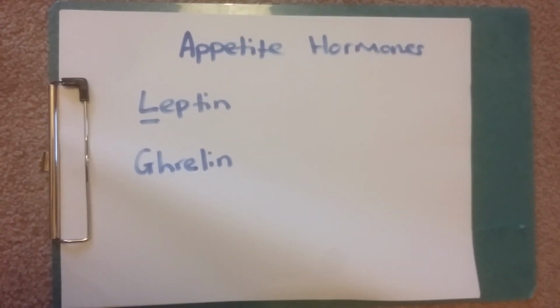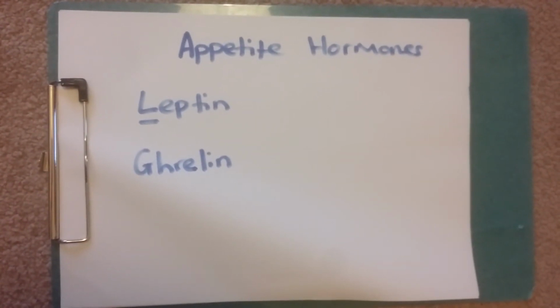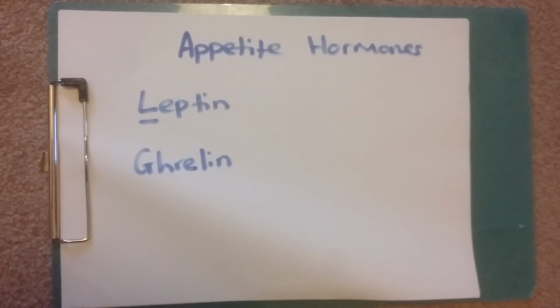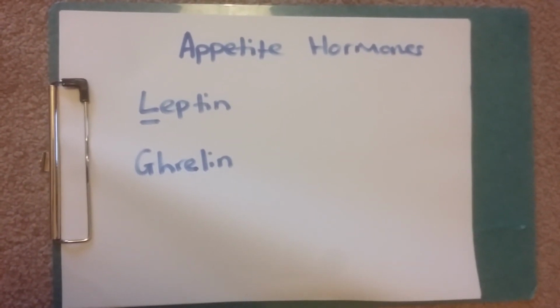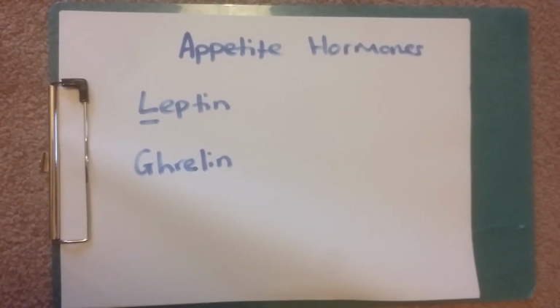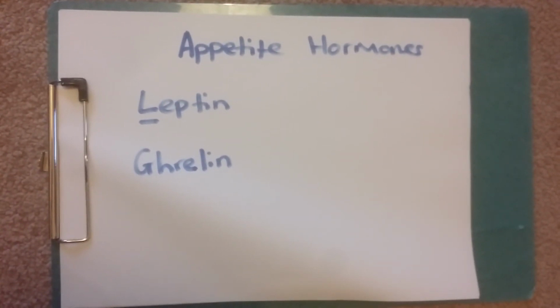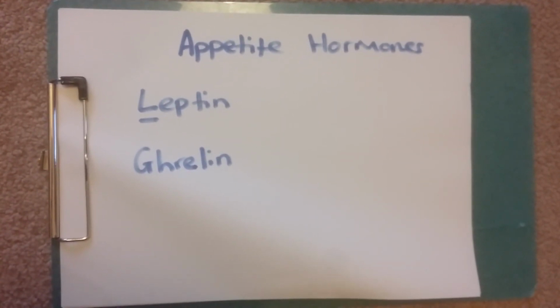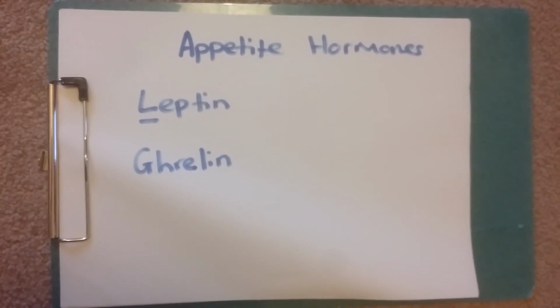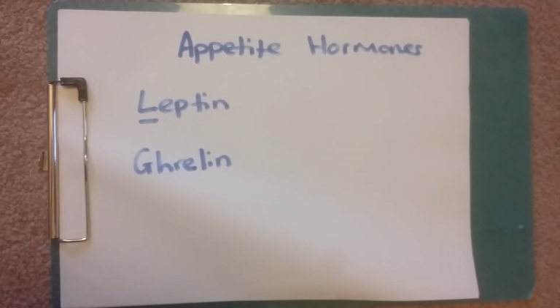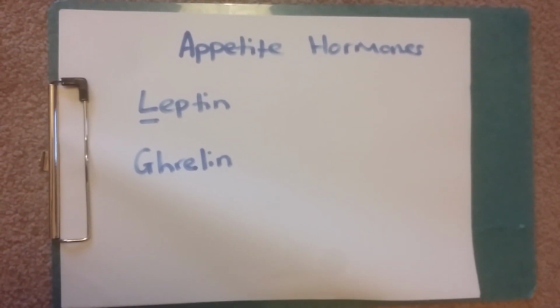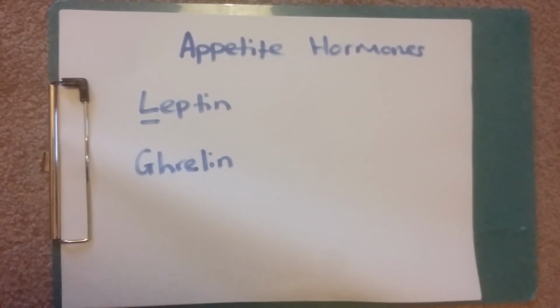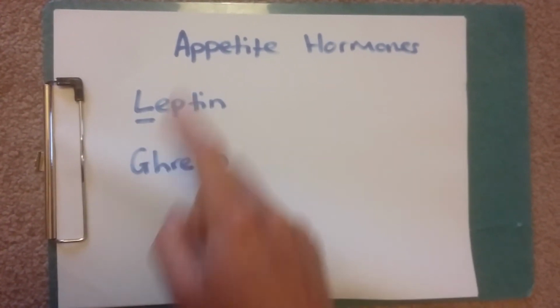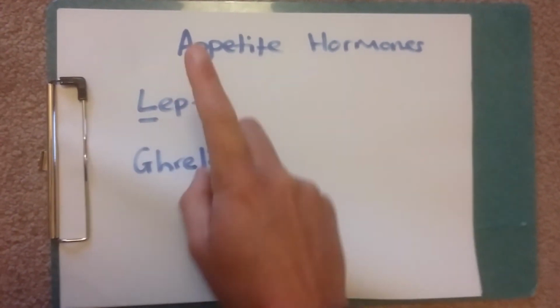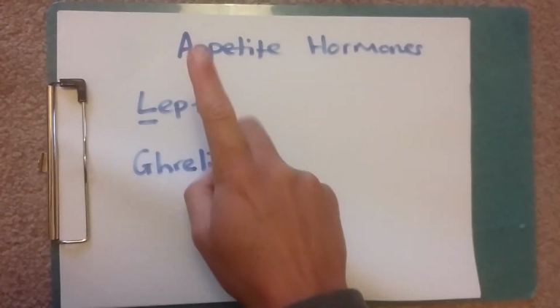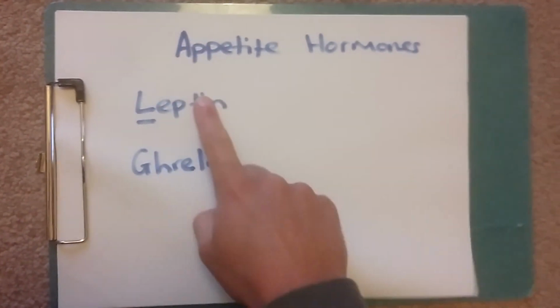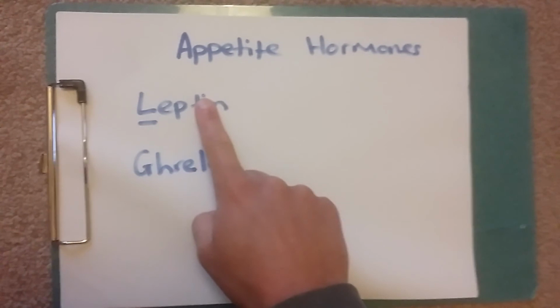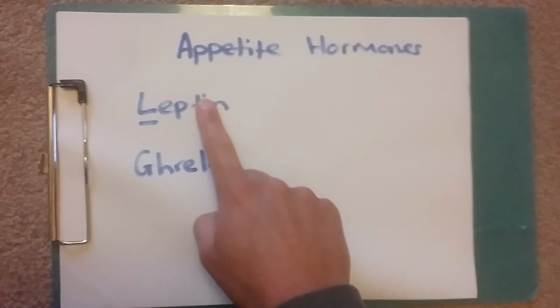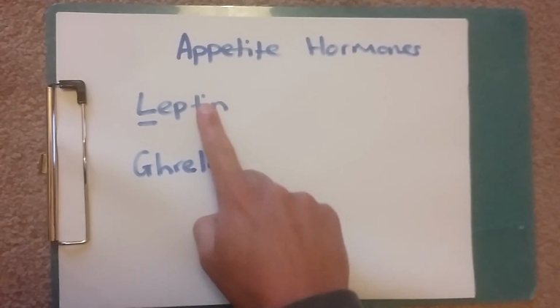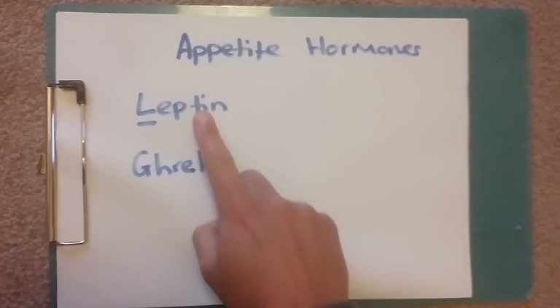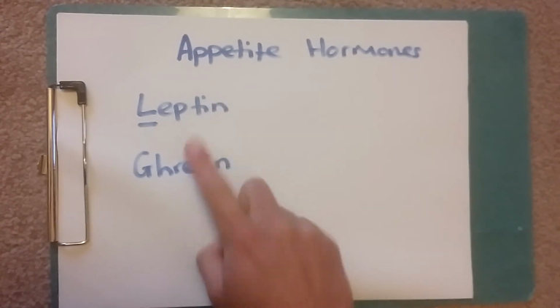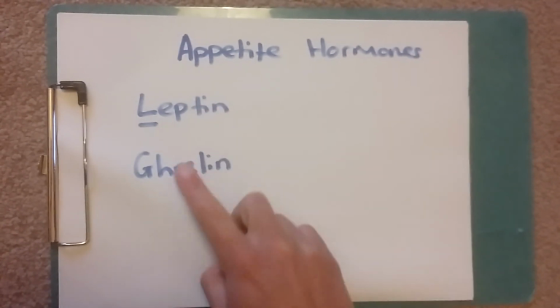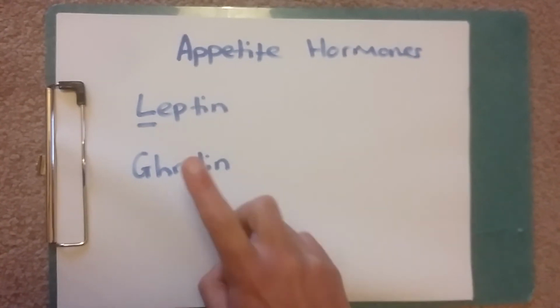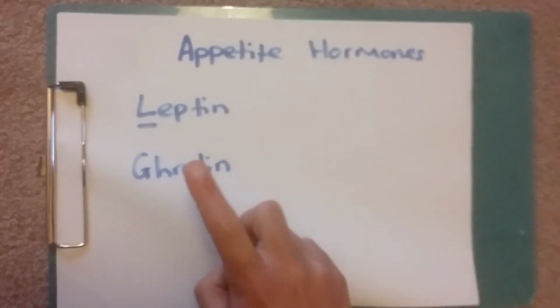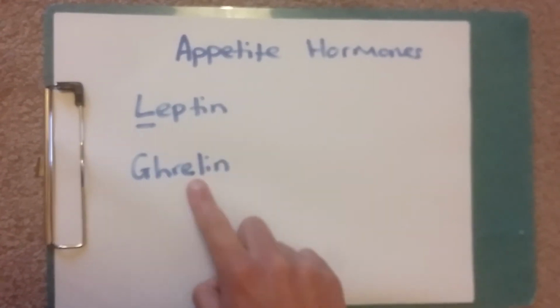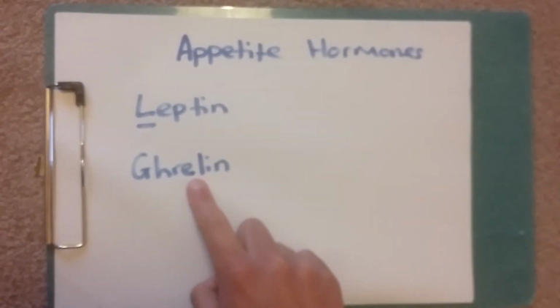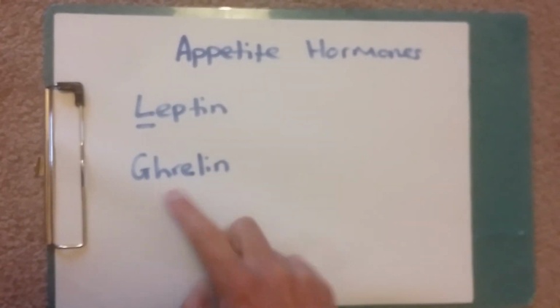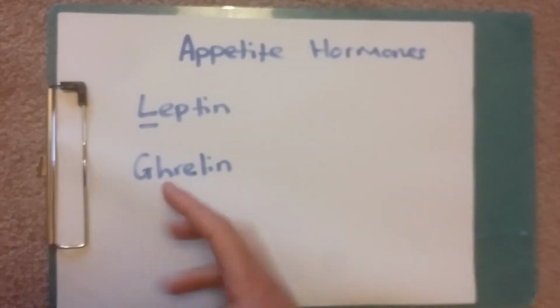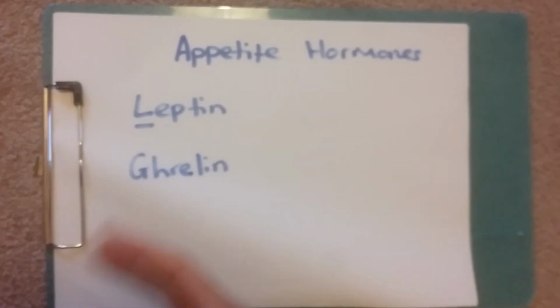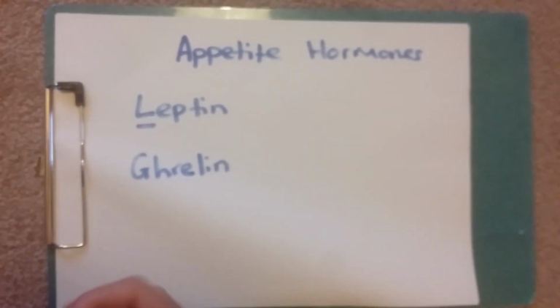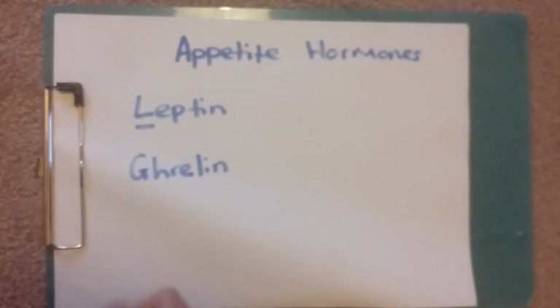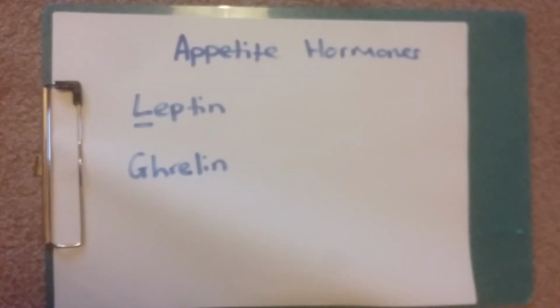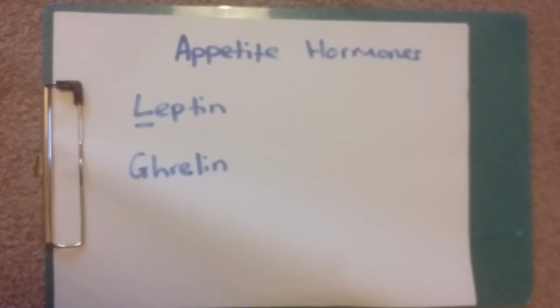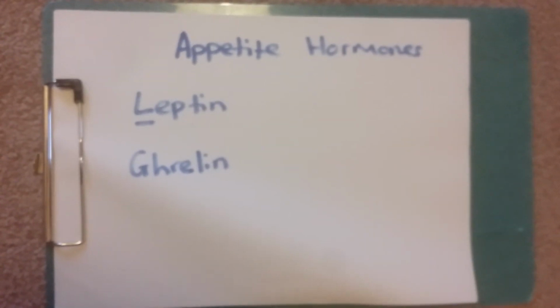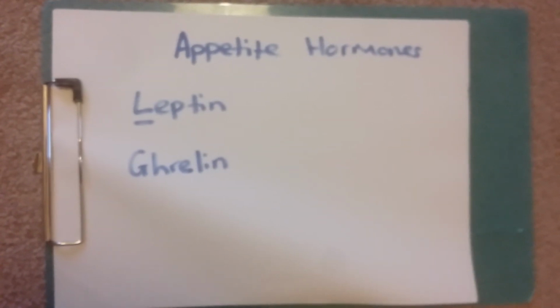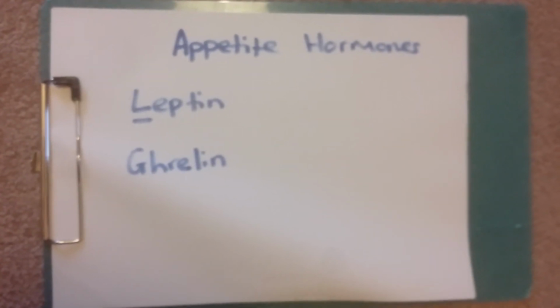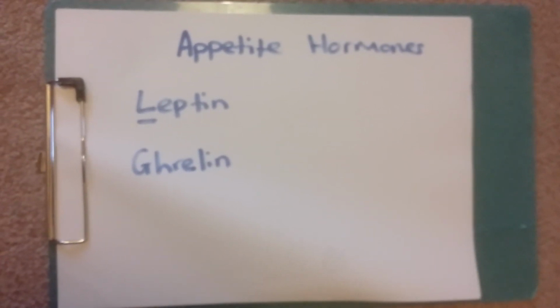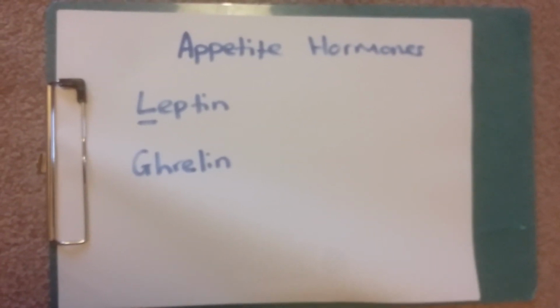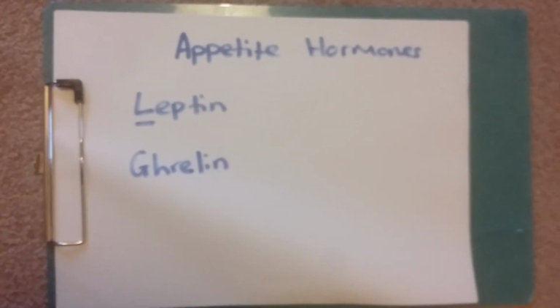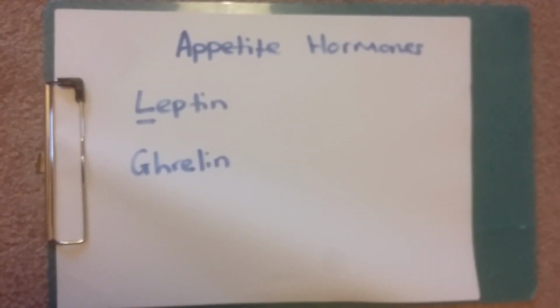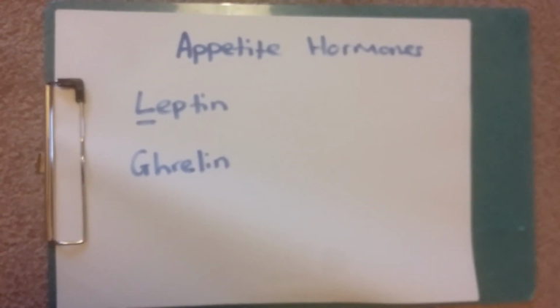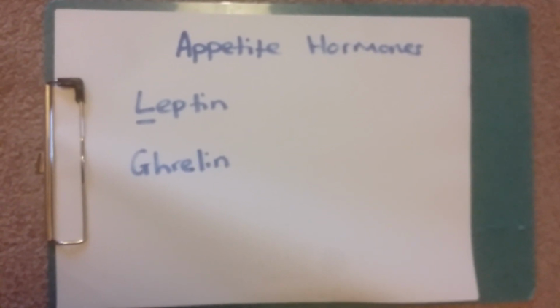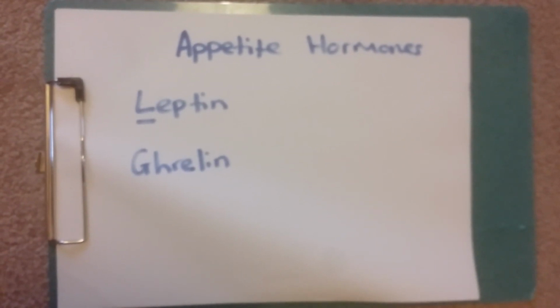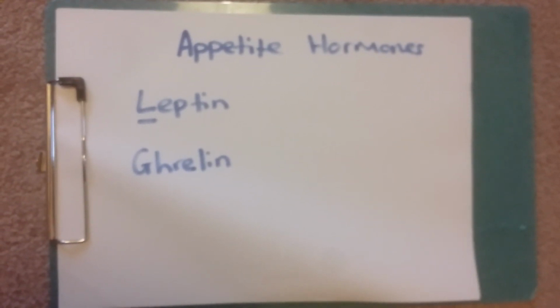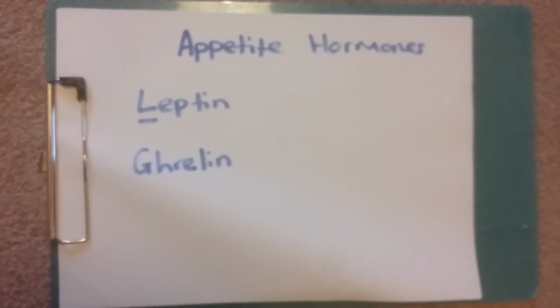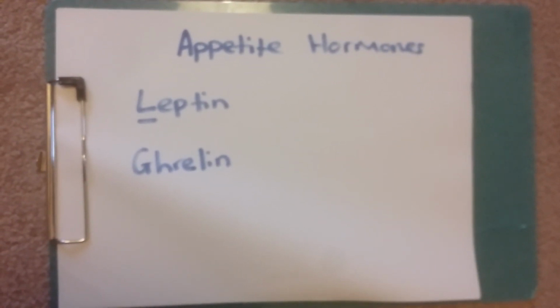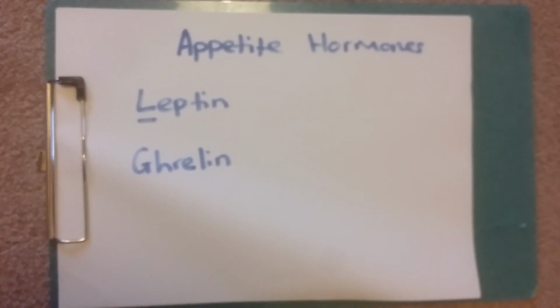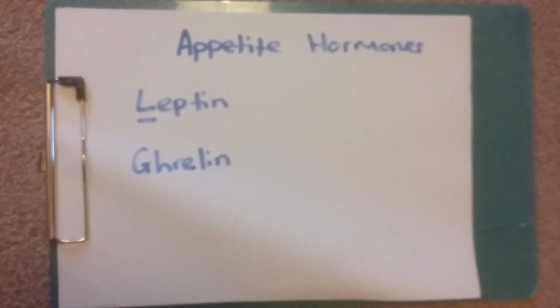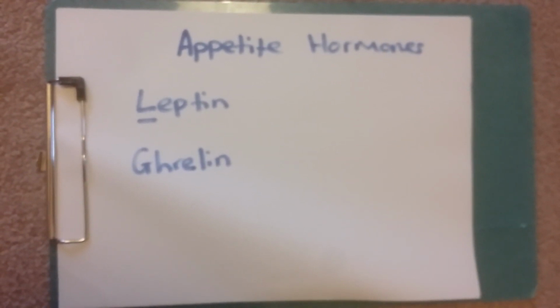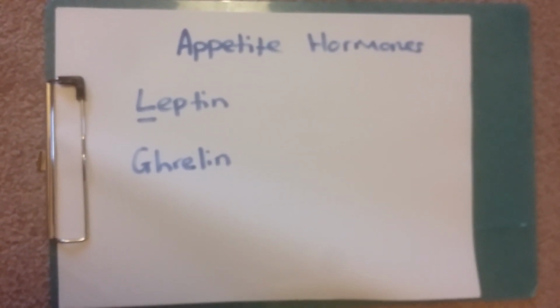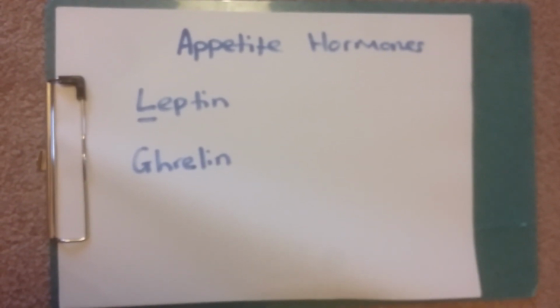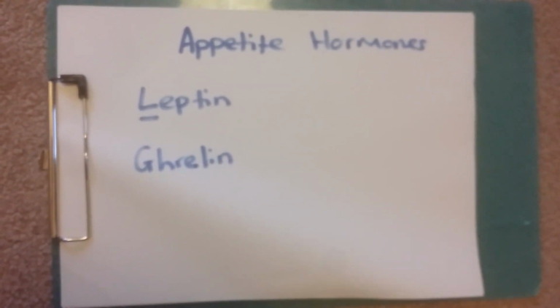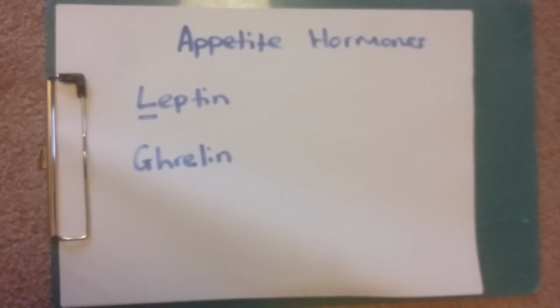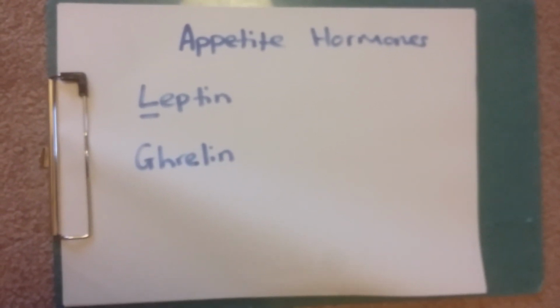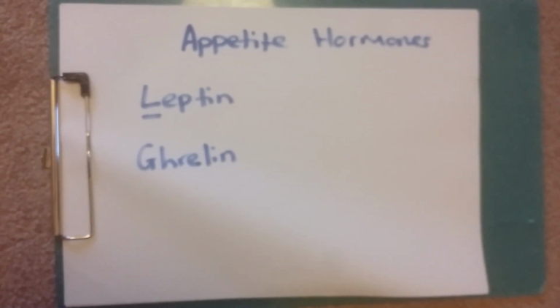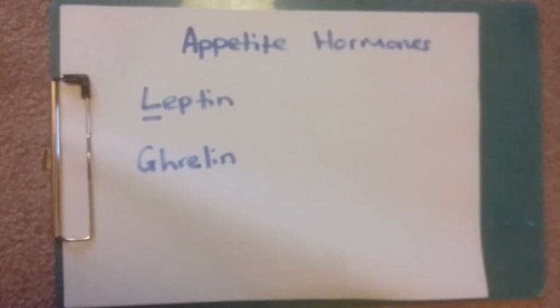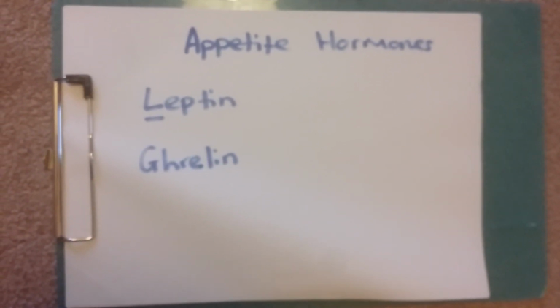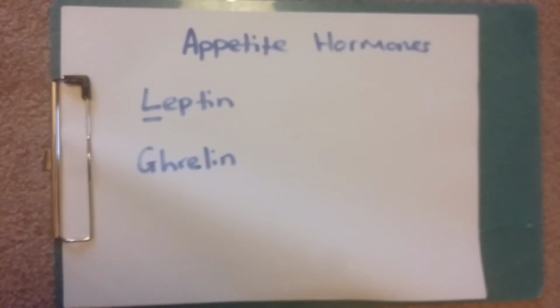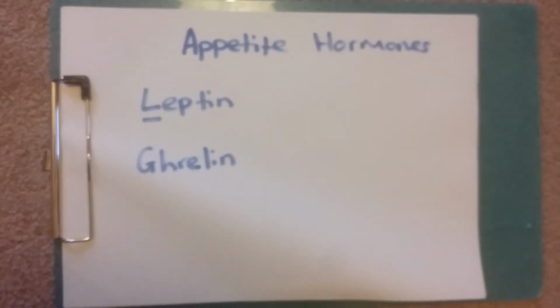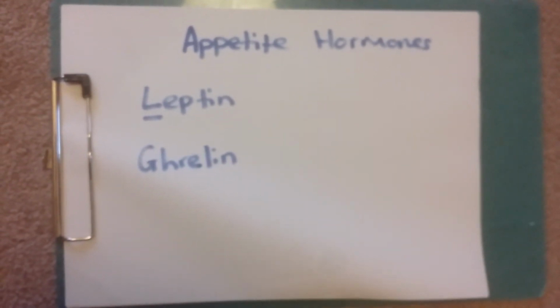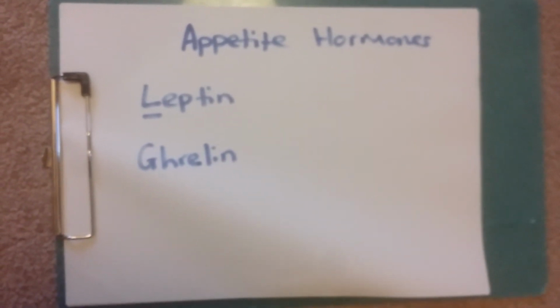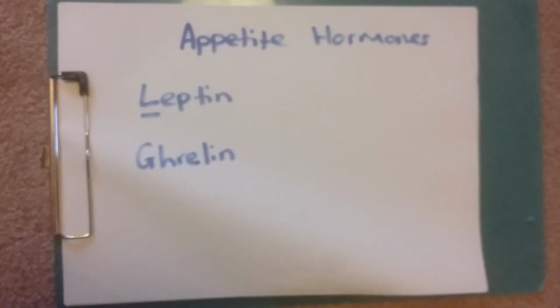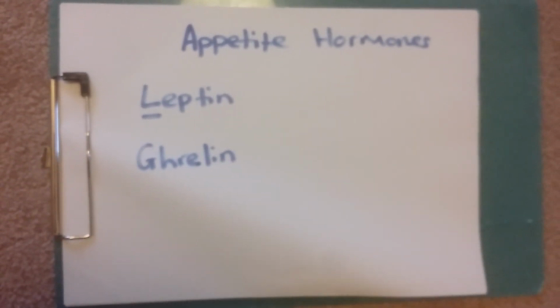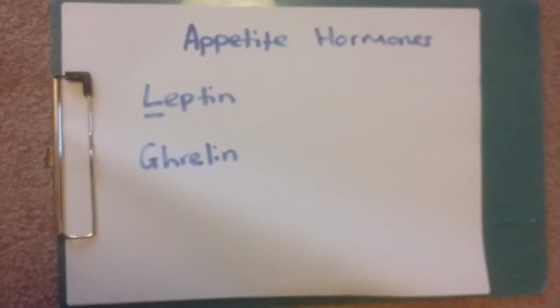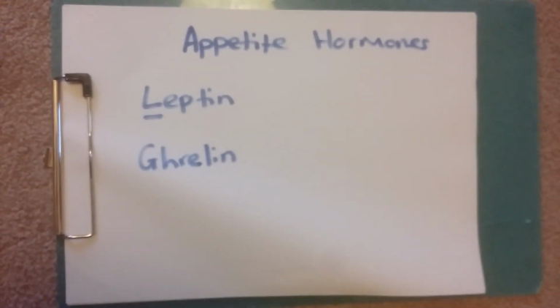So that's a little quick bit about appetite hormones — leptin is long term, ghrelin is the gremlin — and hopefully you remember the difference between them. Have a great day, take care.